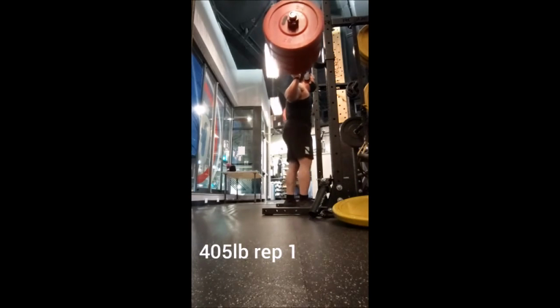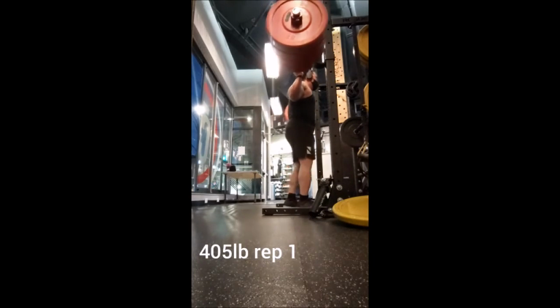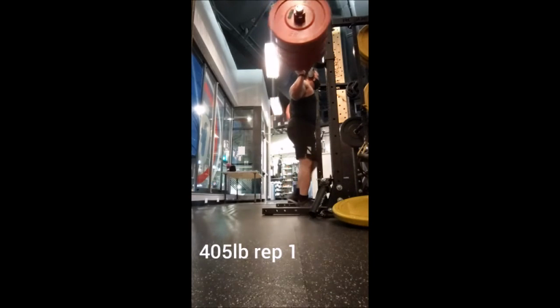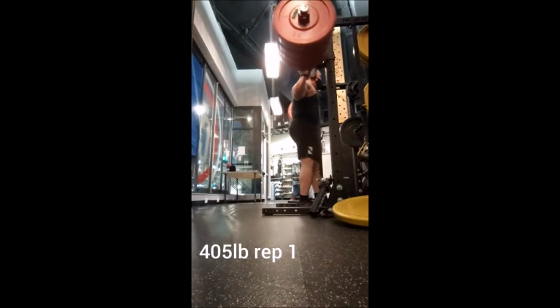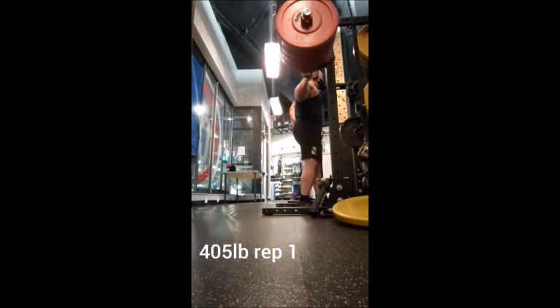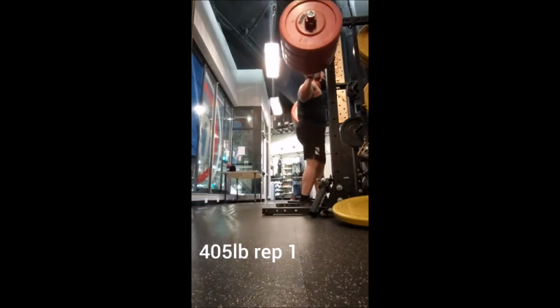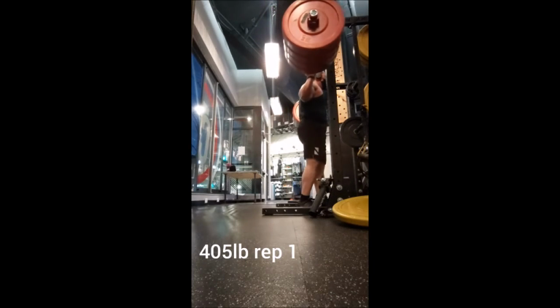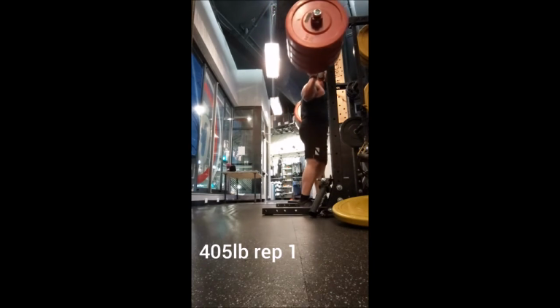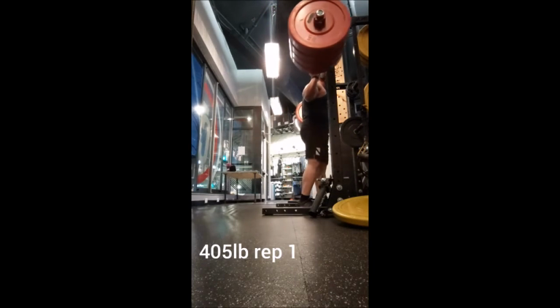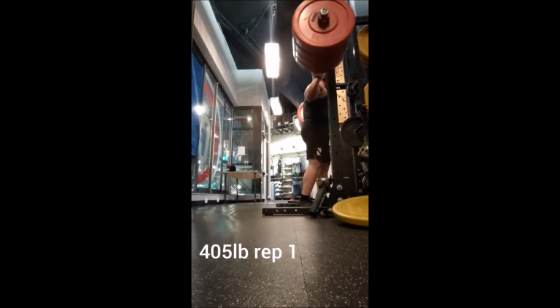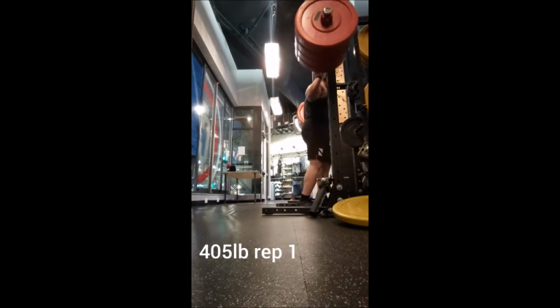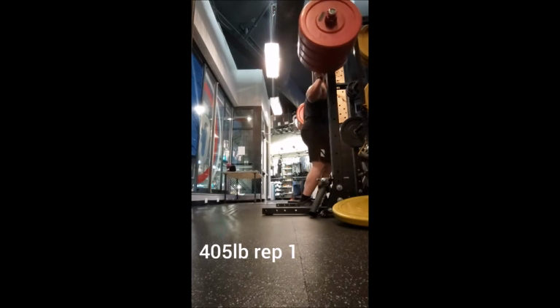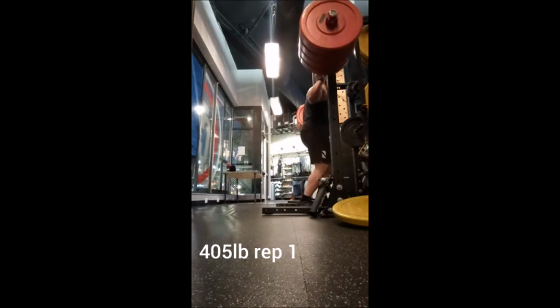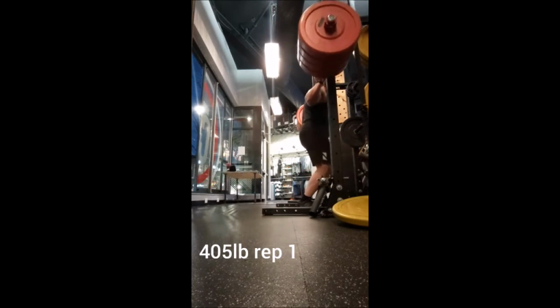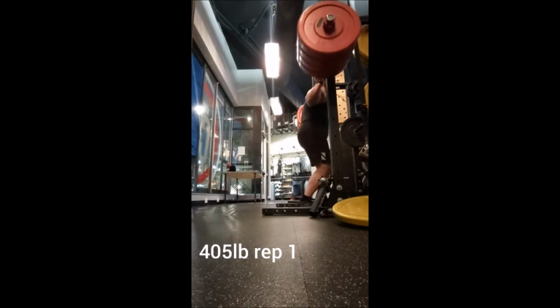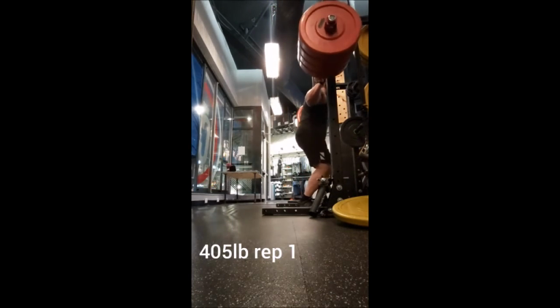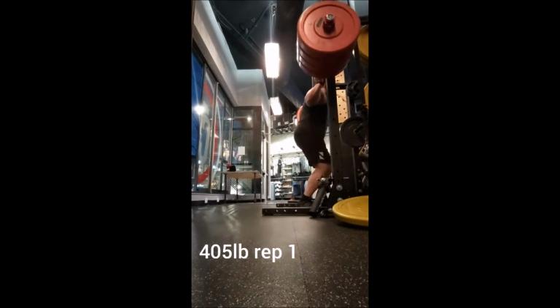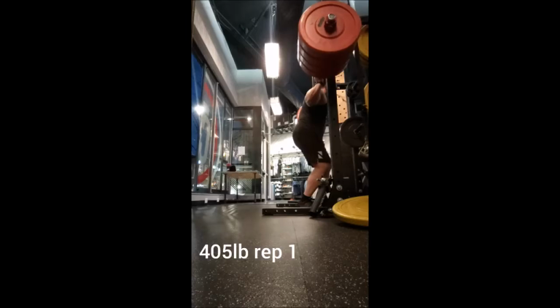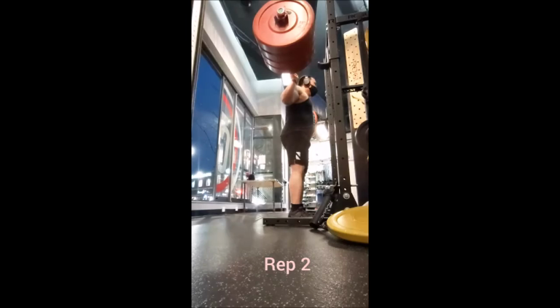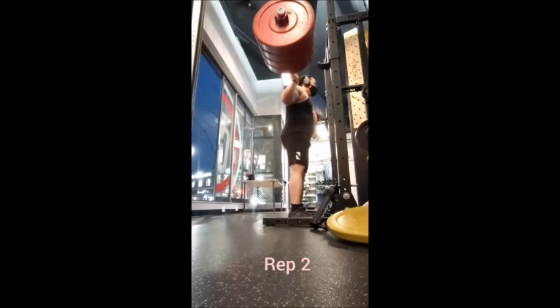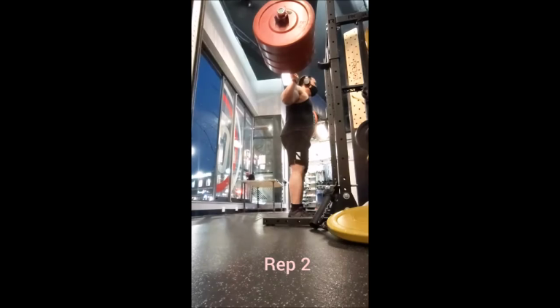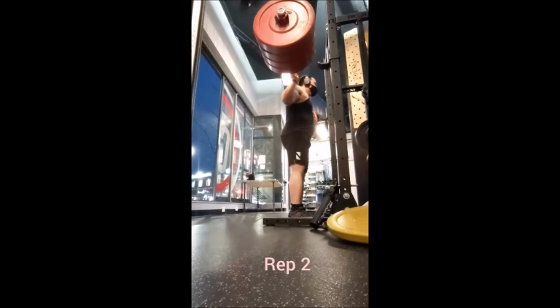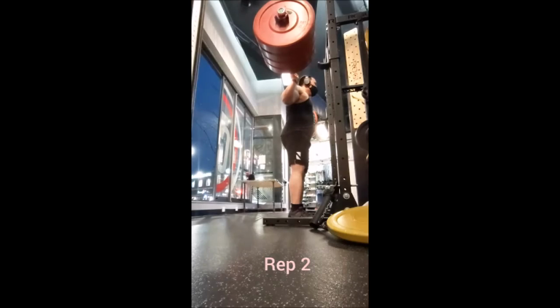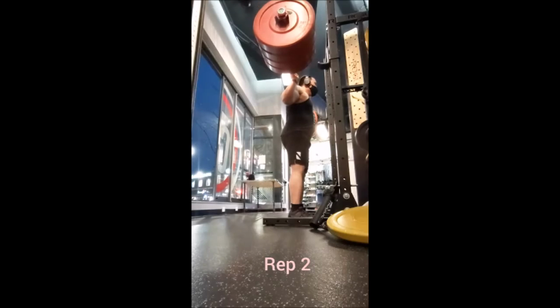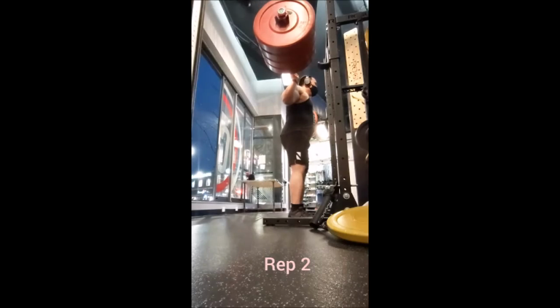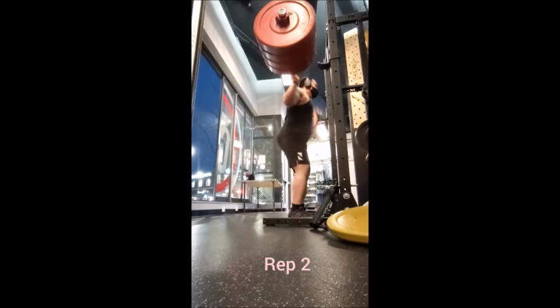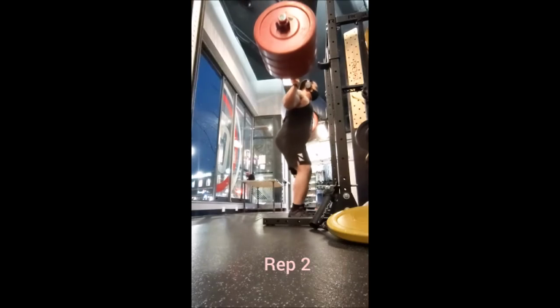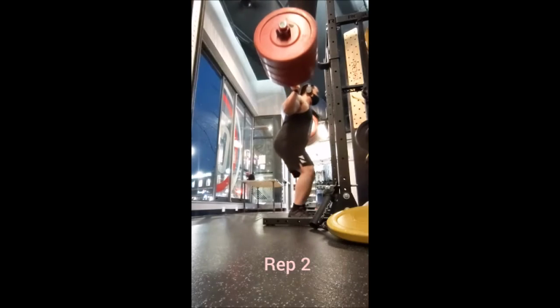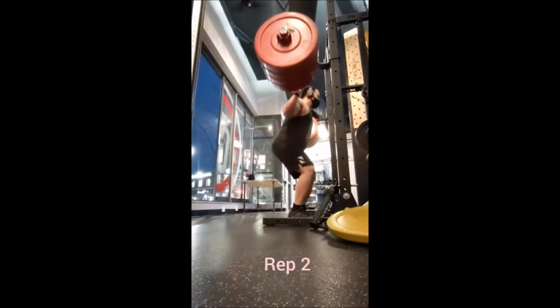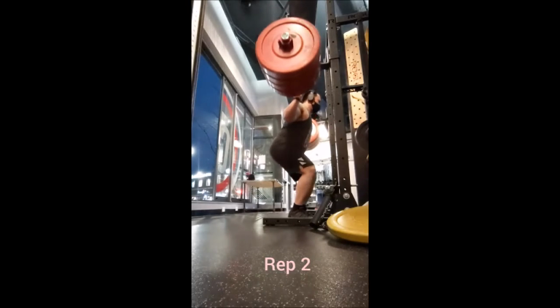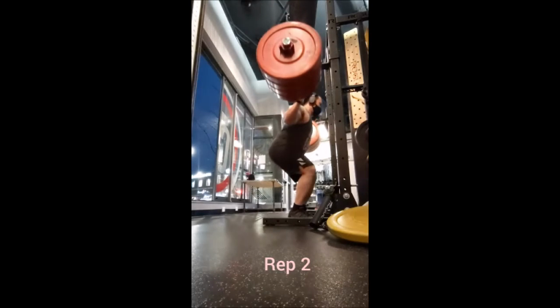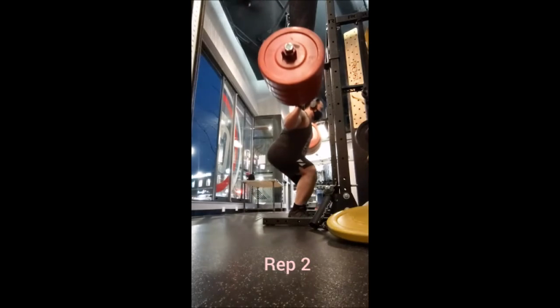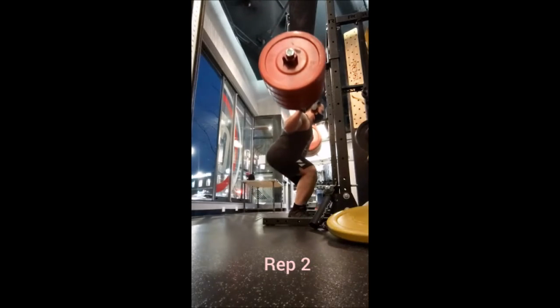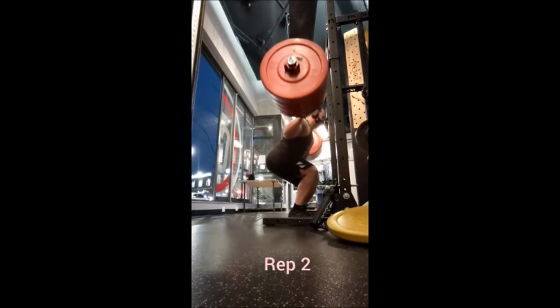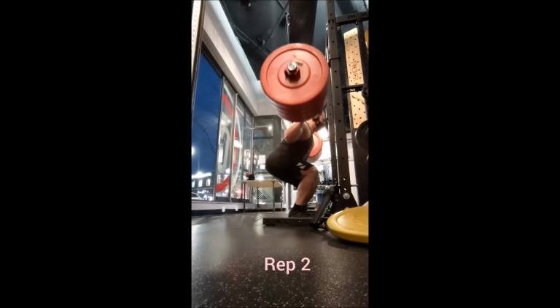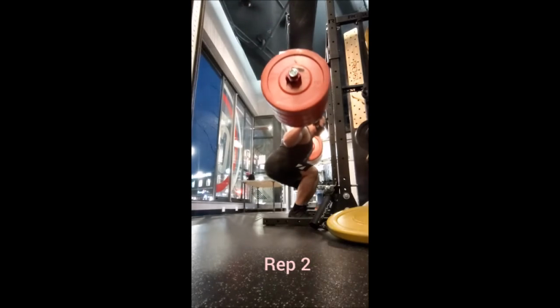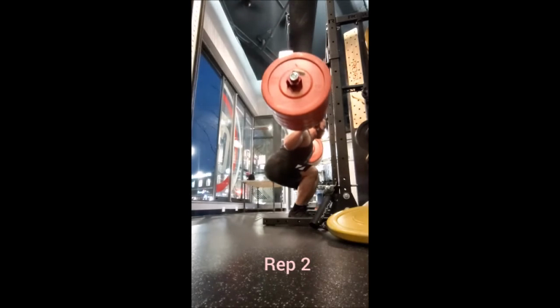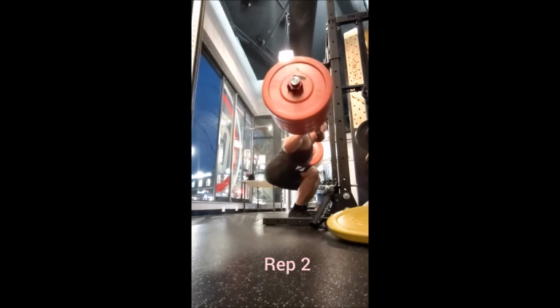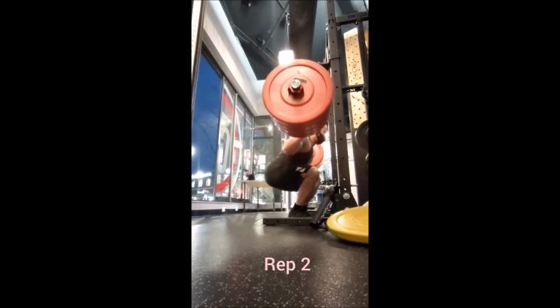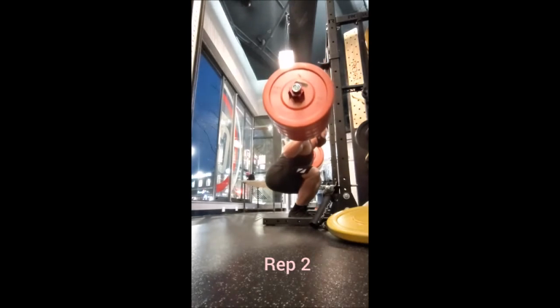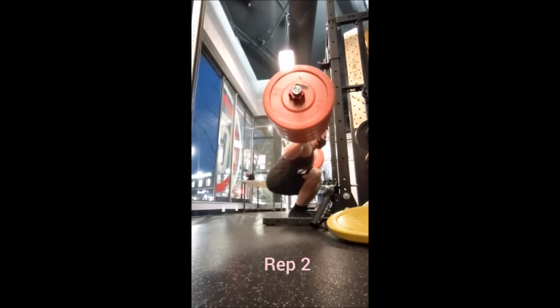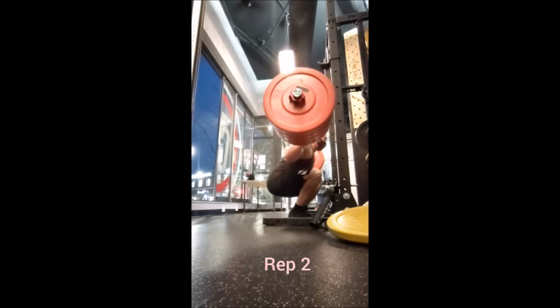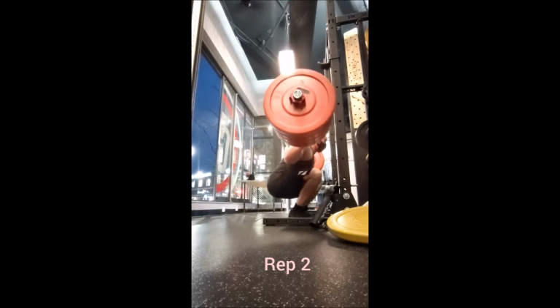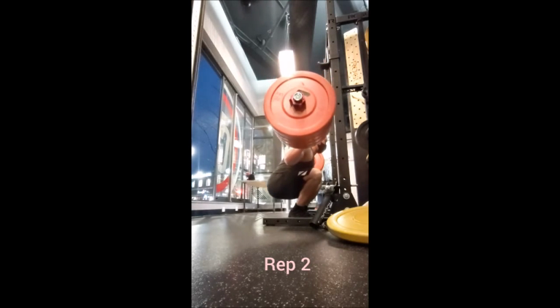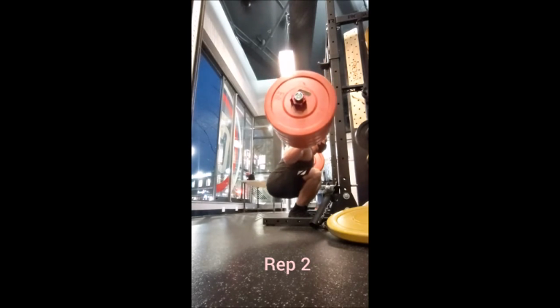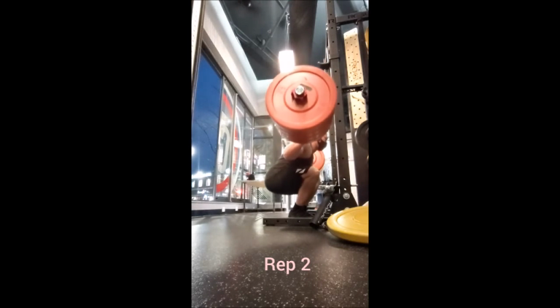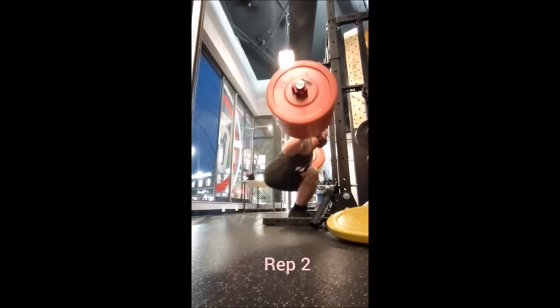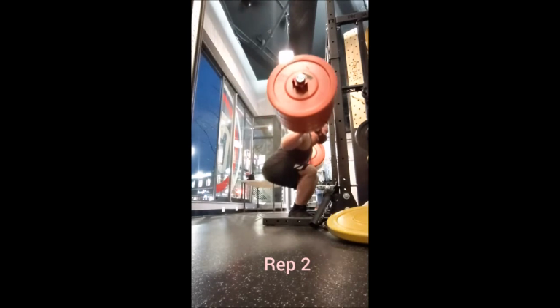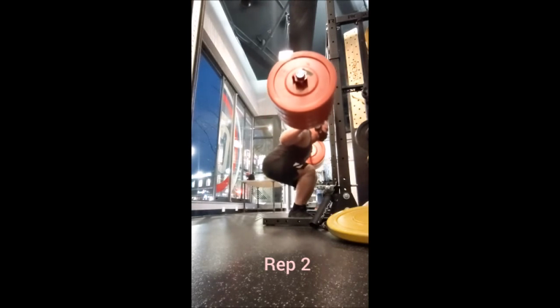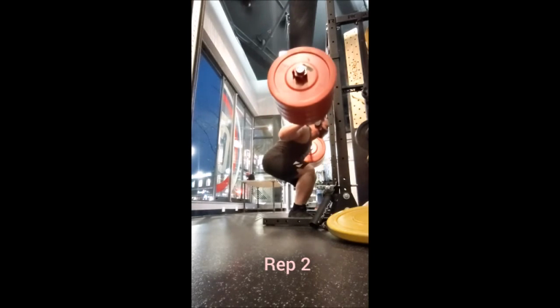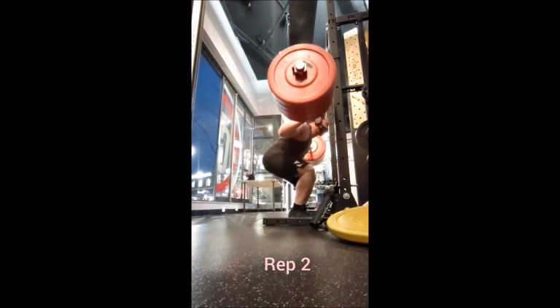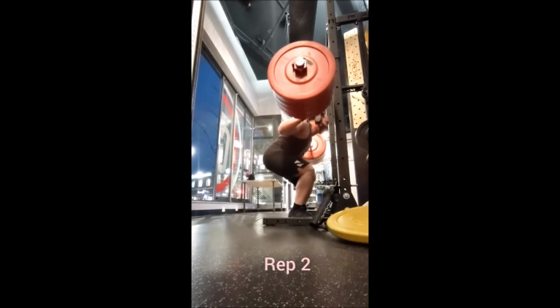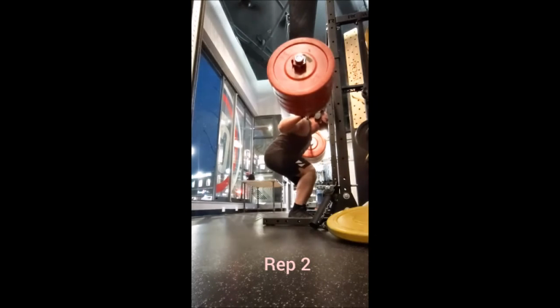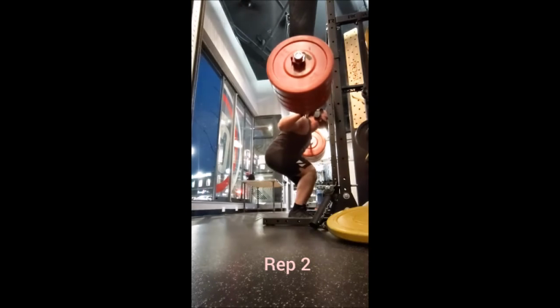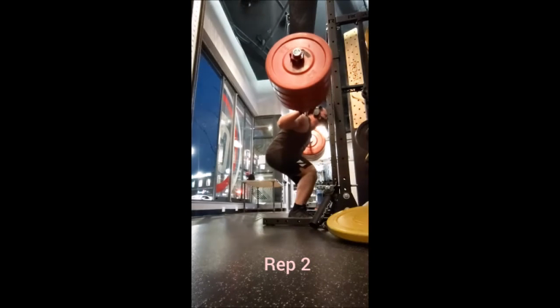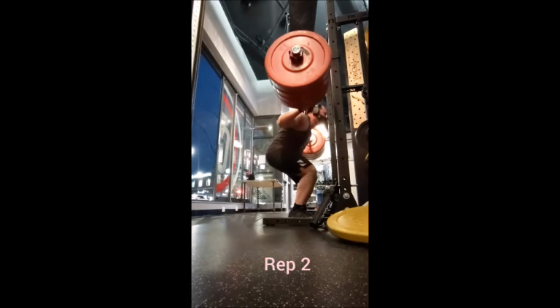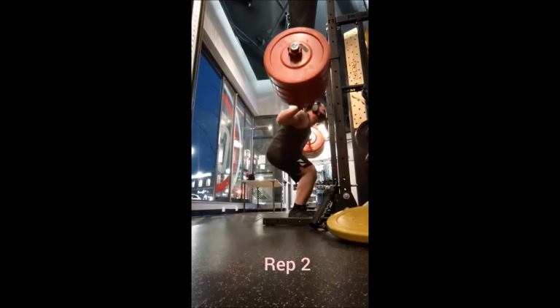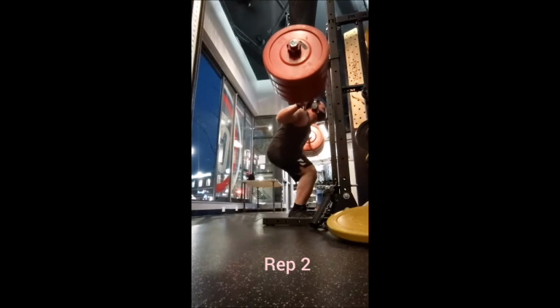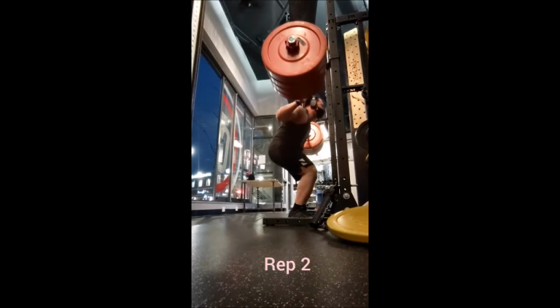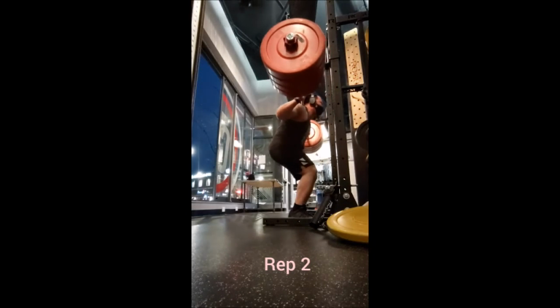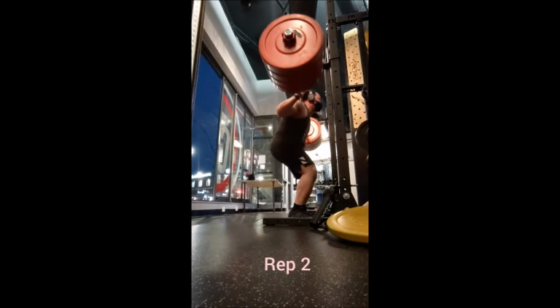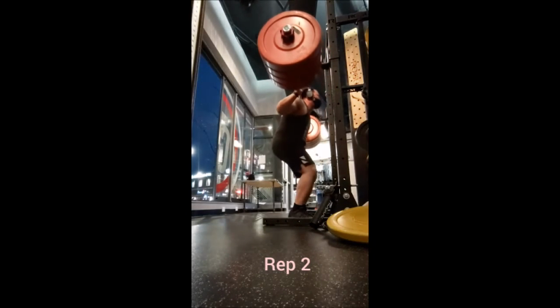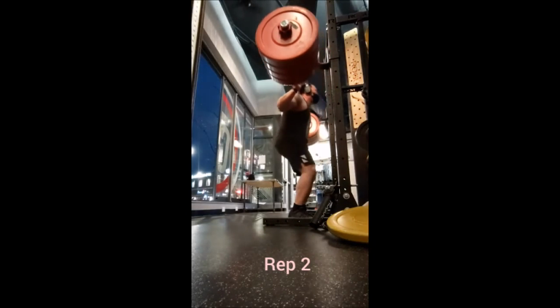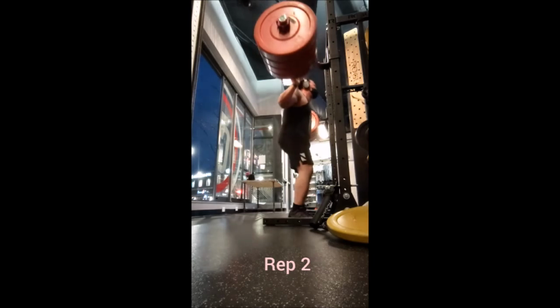For squats I started with 135 for 5, 185 for 5, 225 for 4, 275 for 4, a triple with...